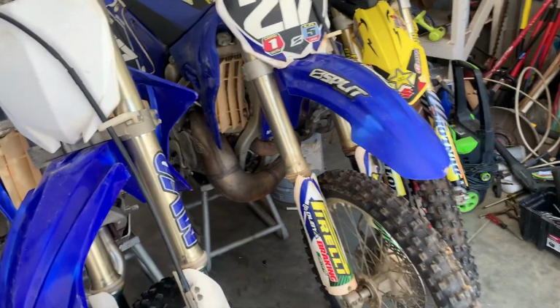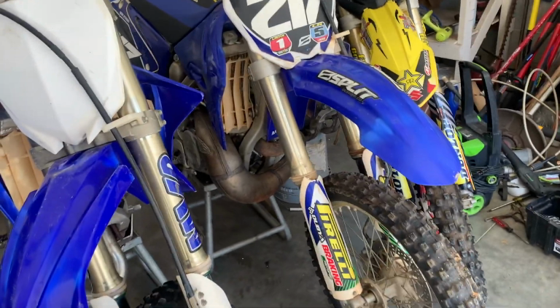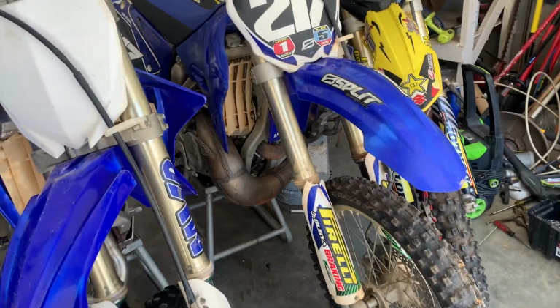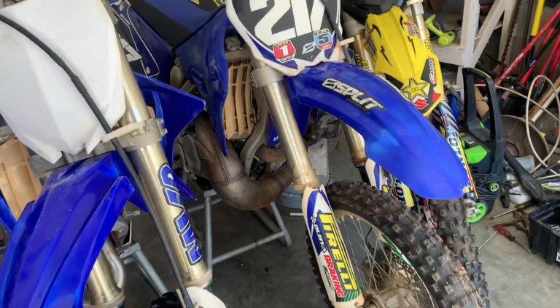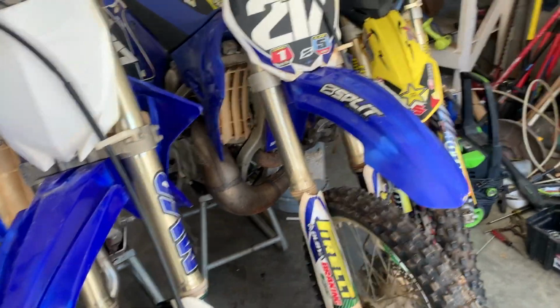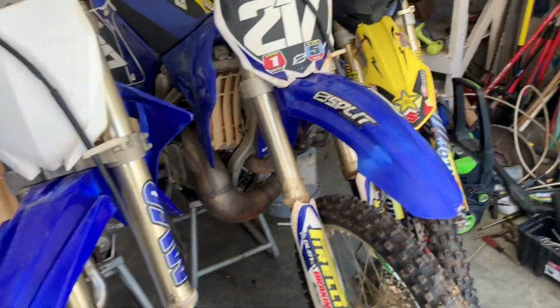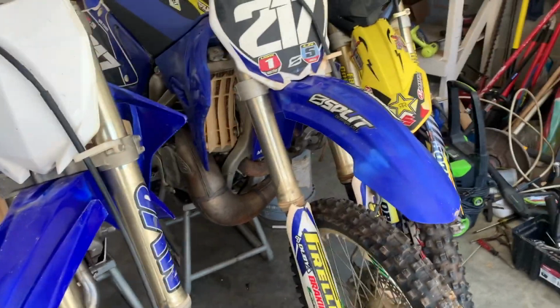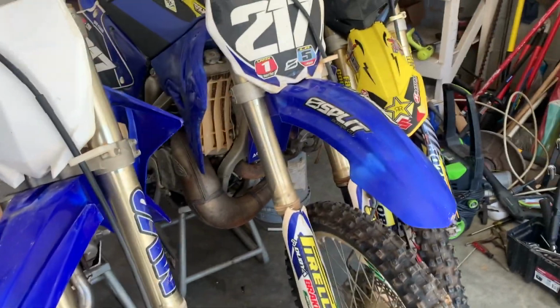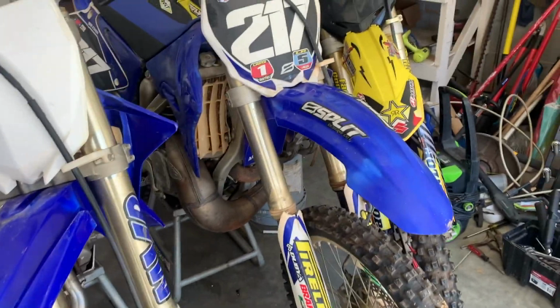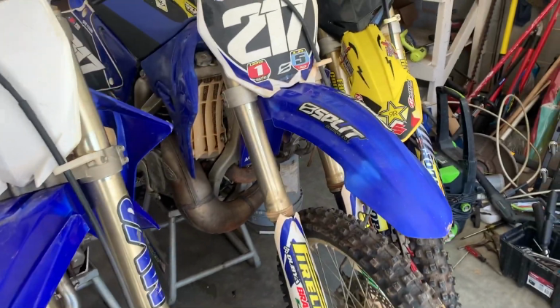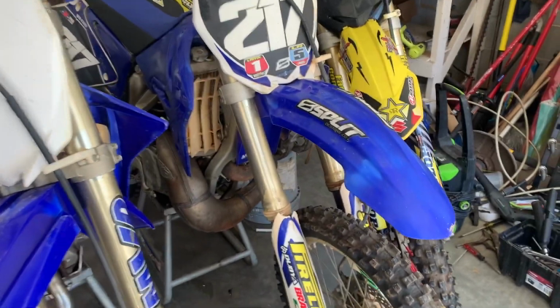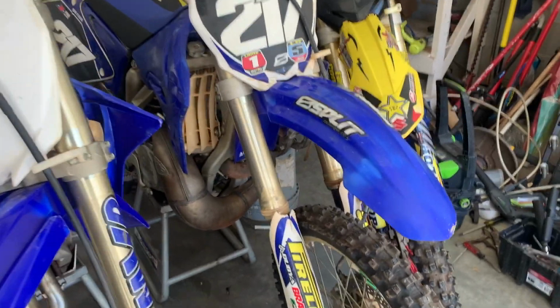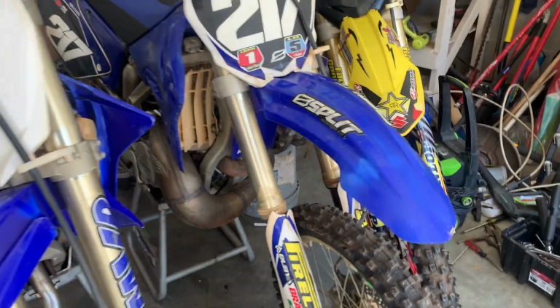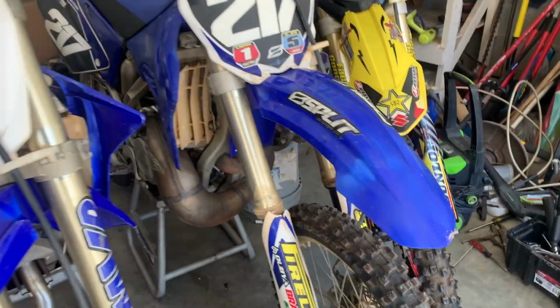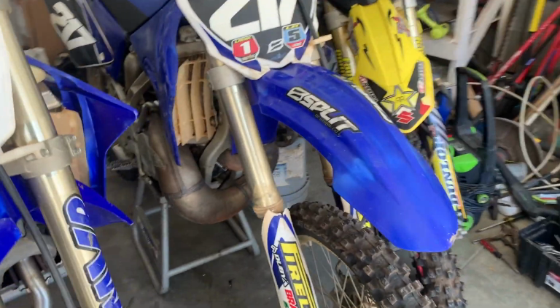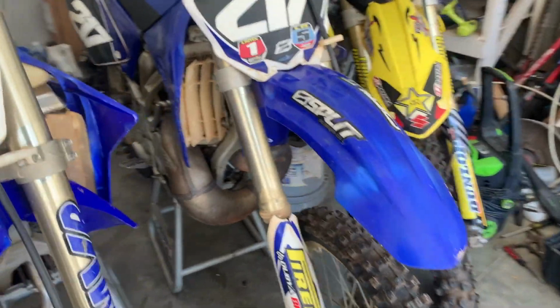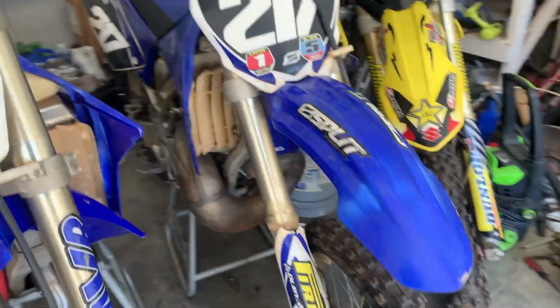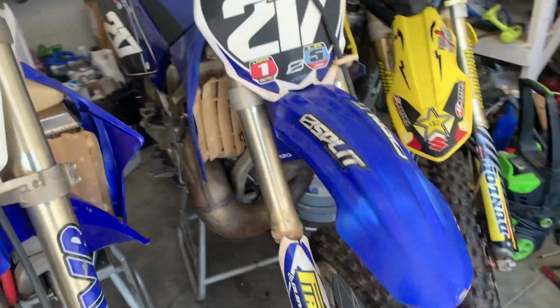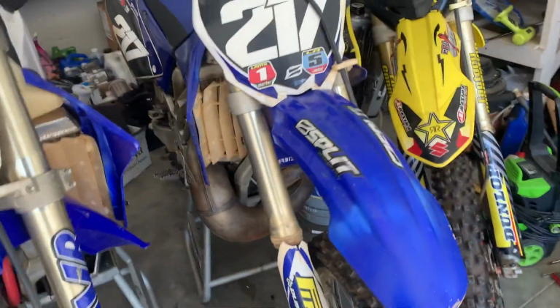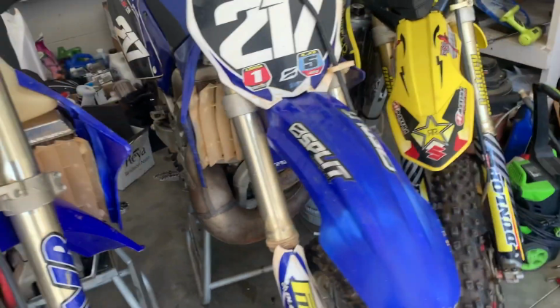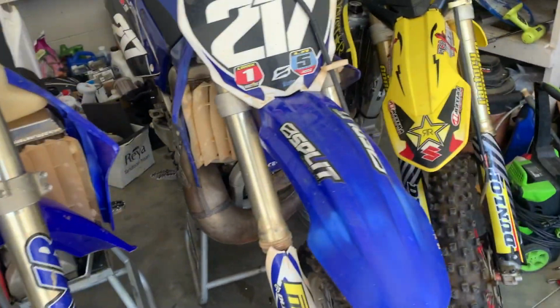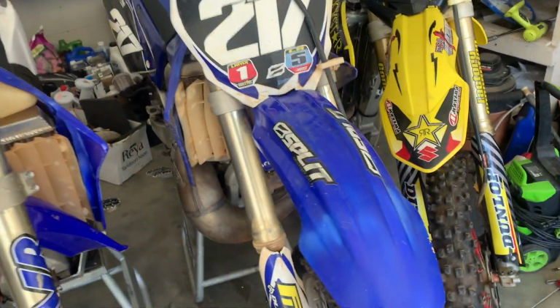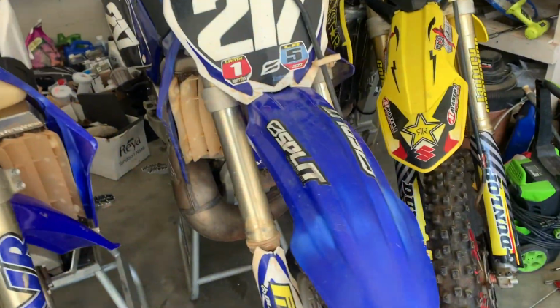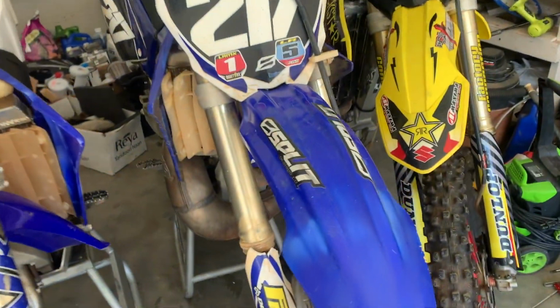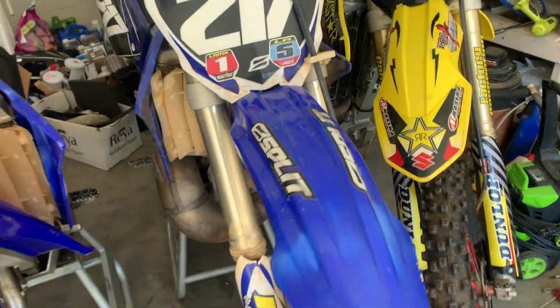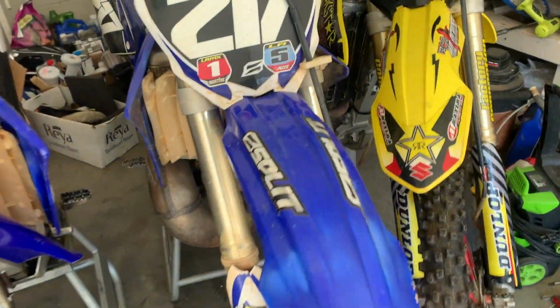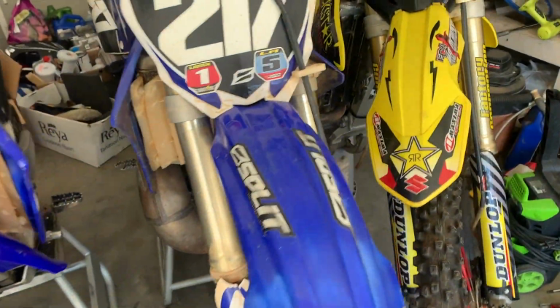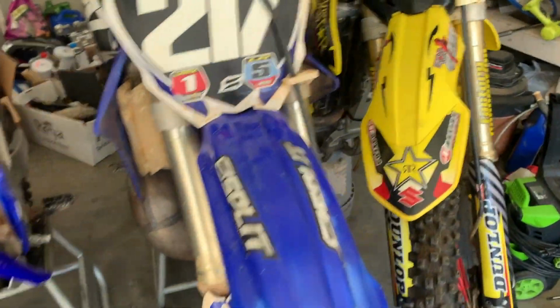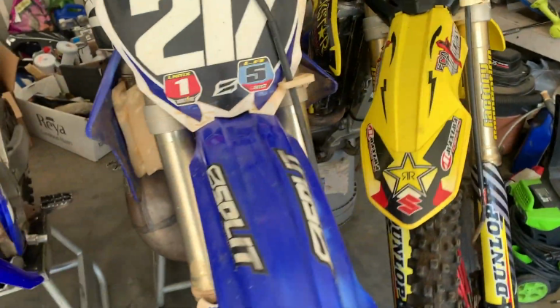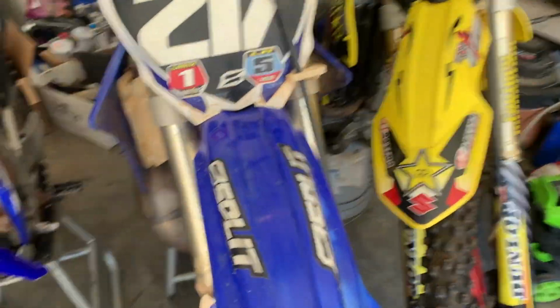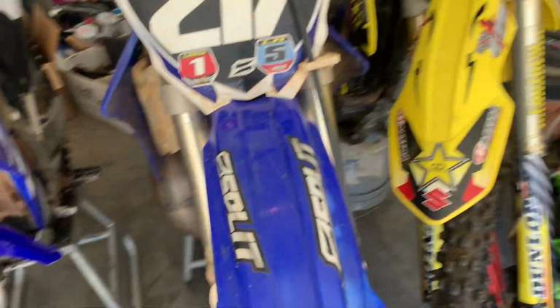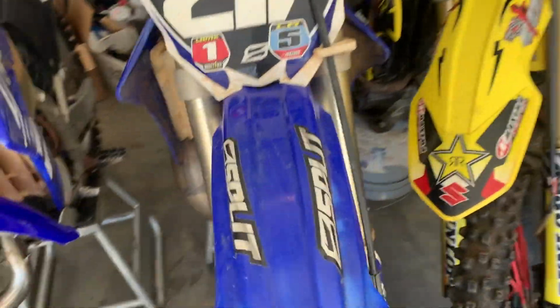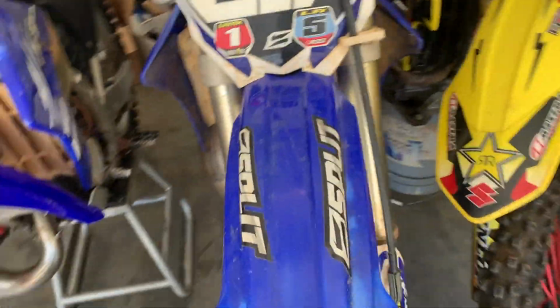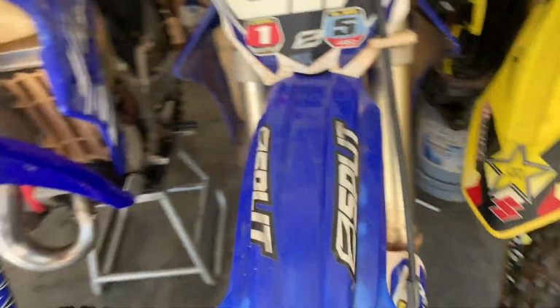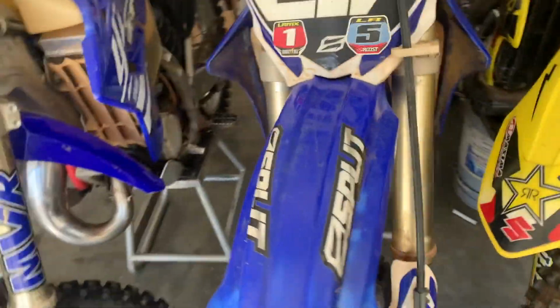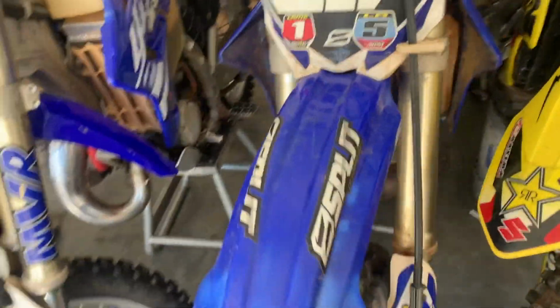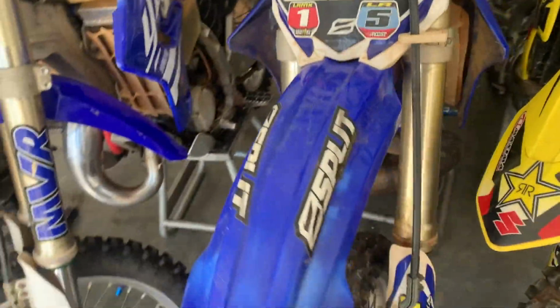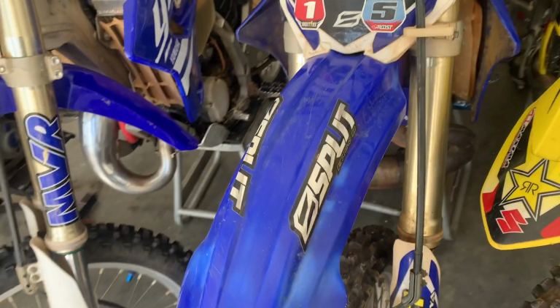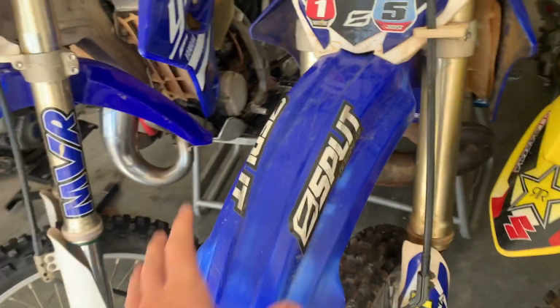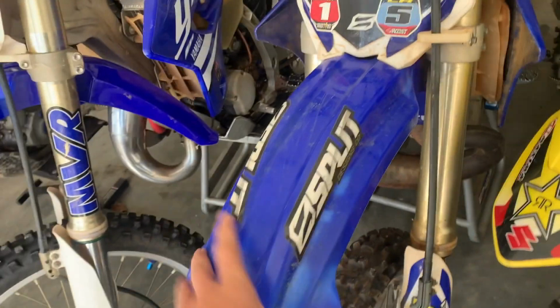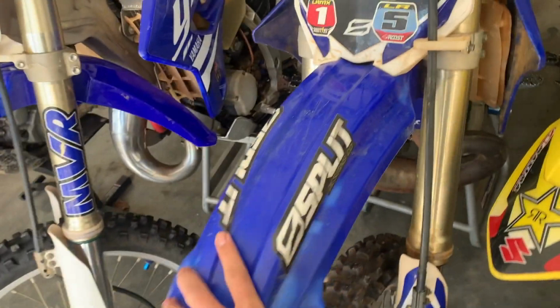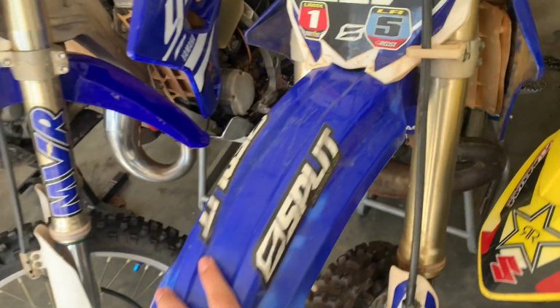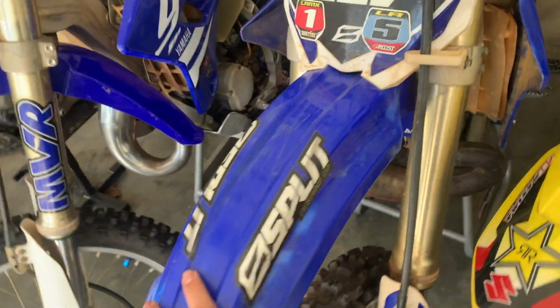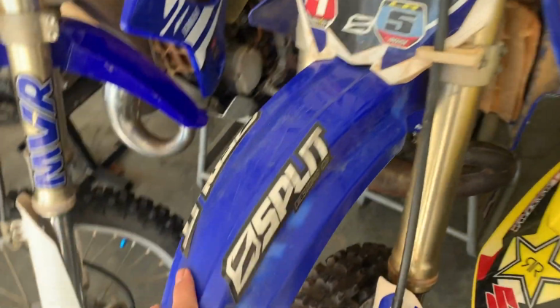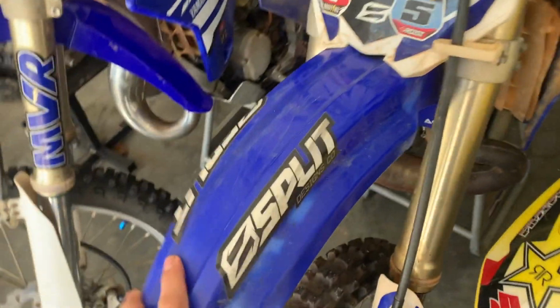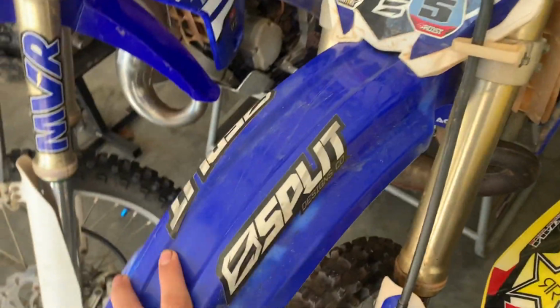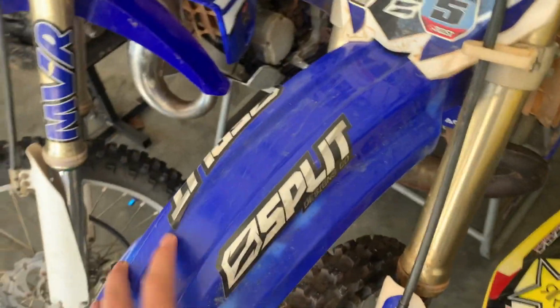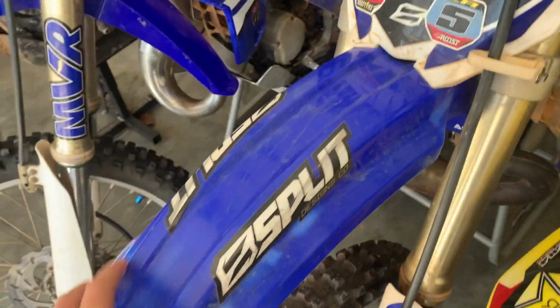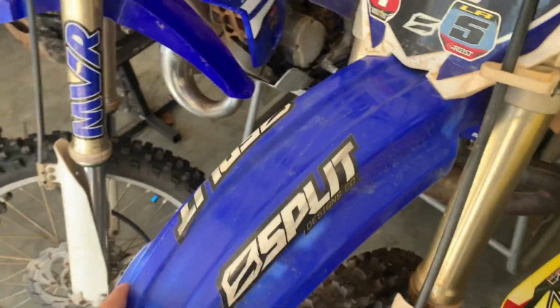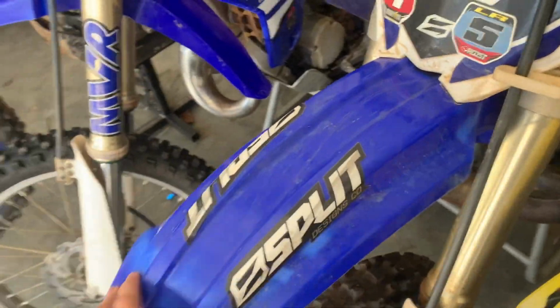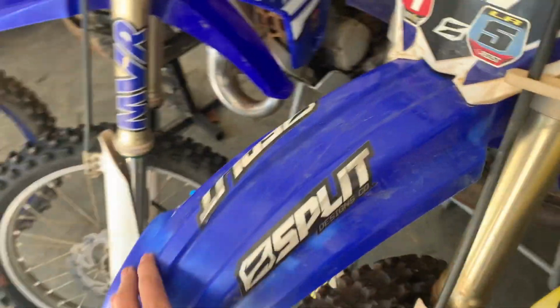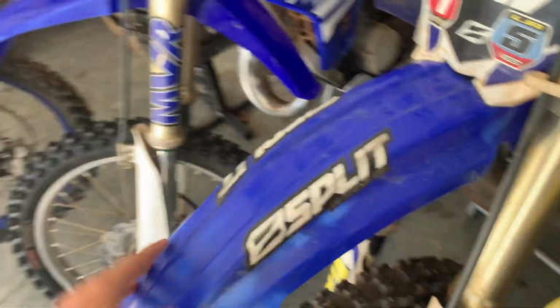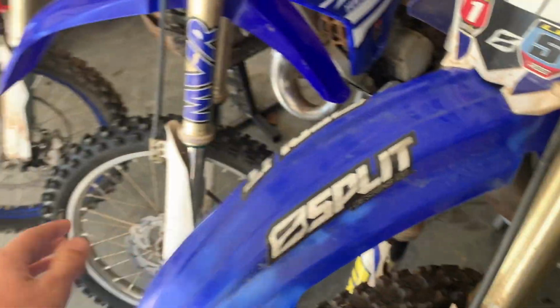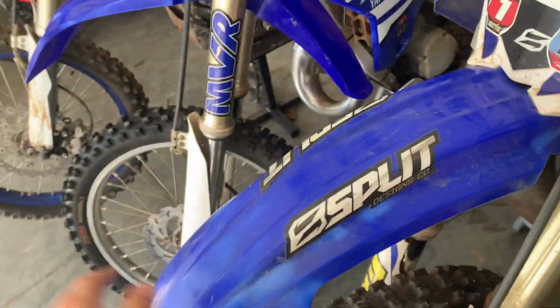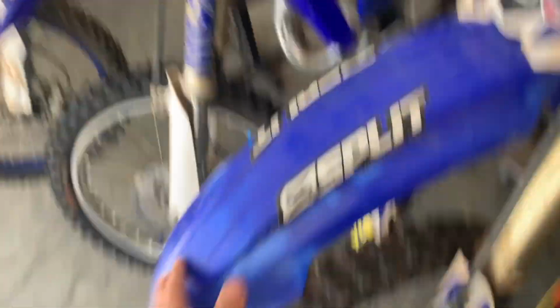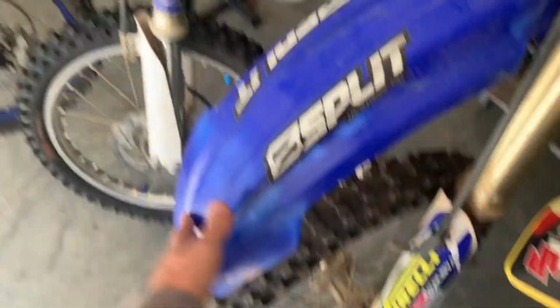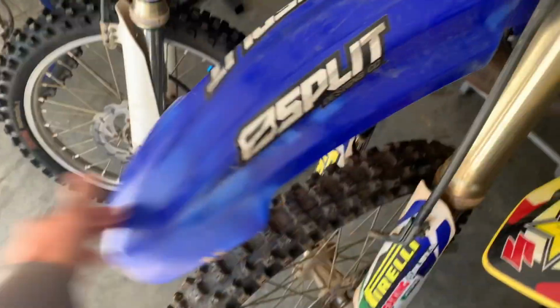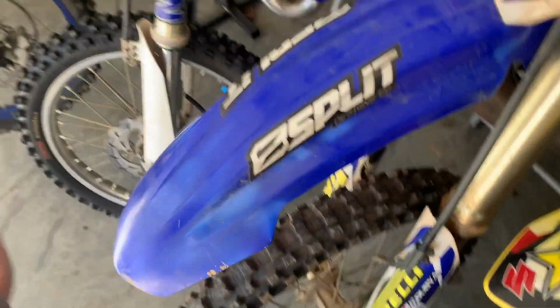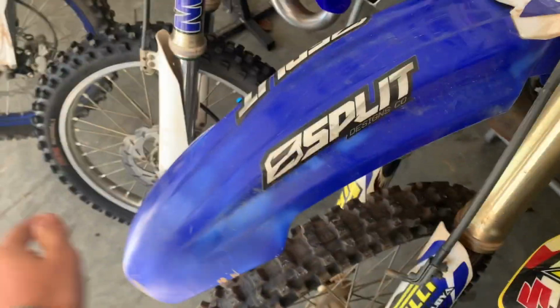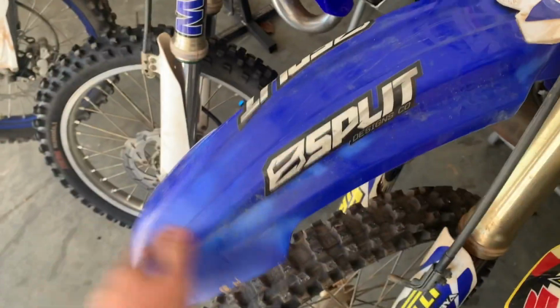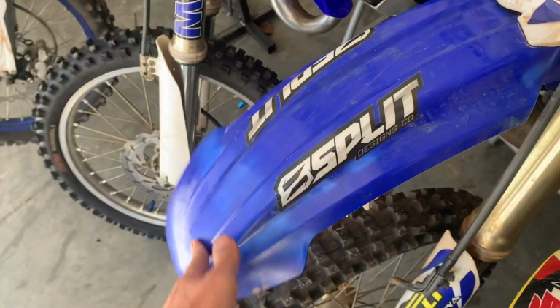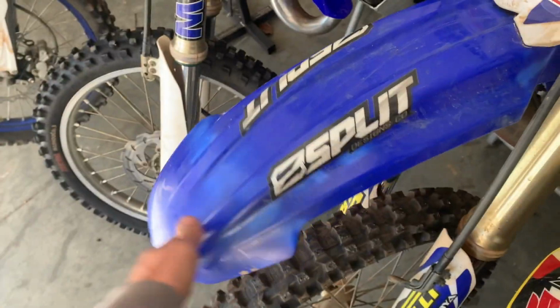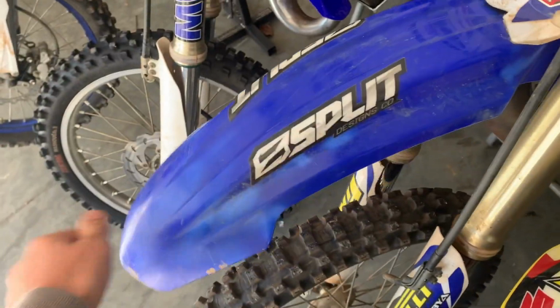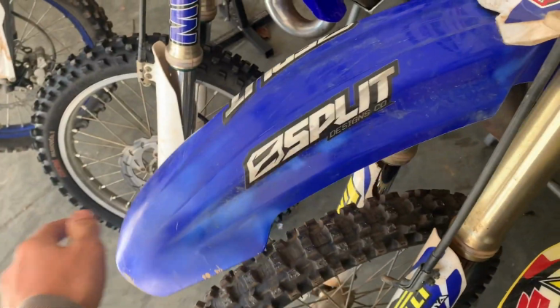So the carb needs a bit of cleaning, needs a bit of love, a little bit of attention. Plastics are a shot.